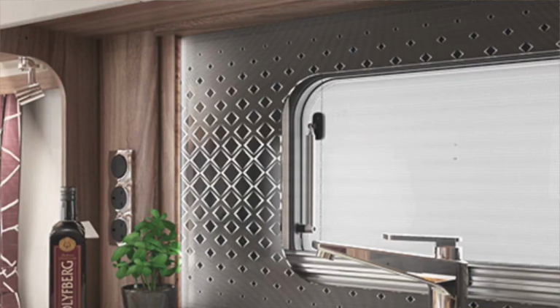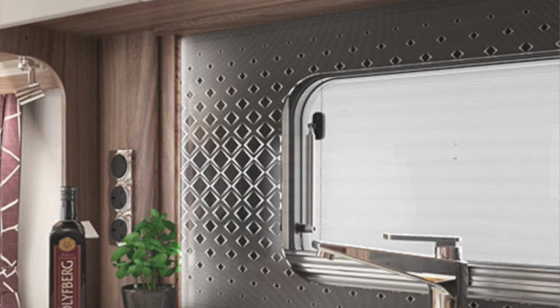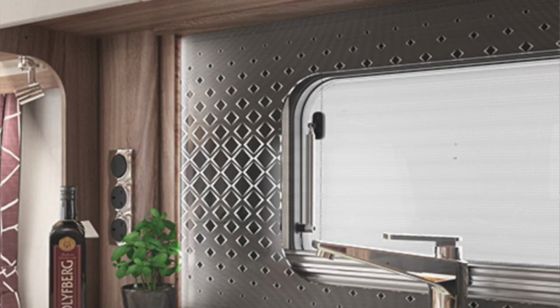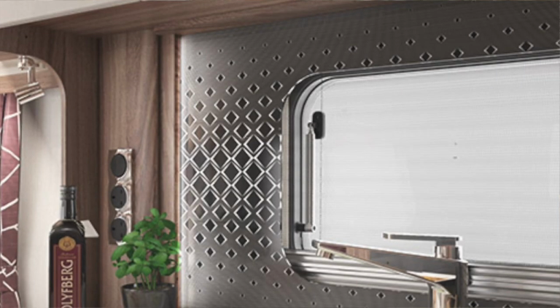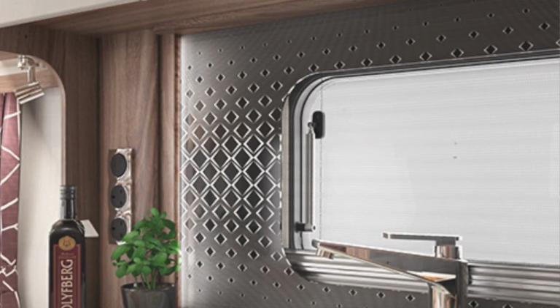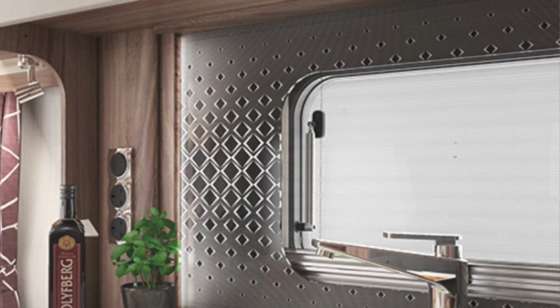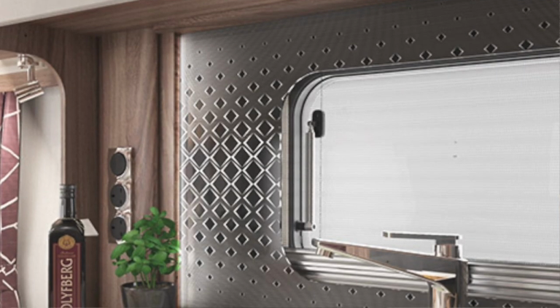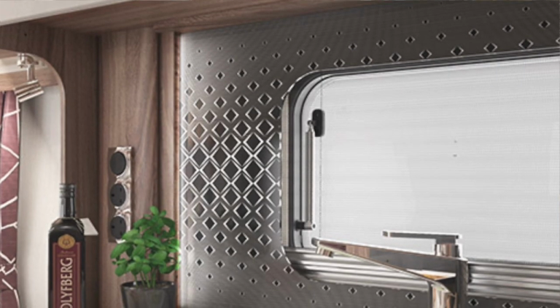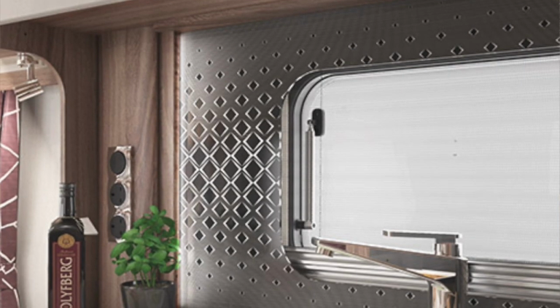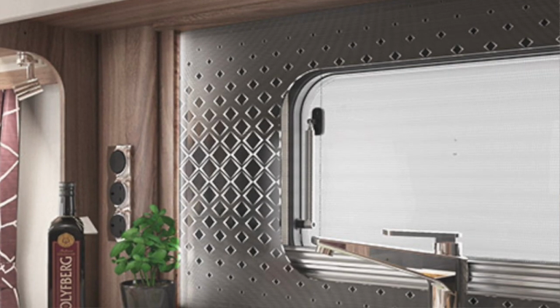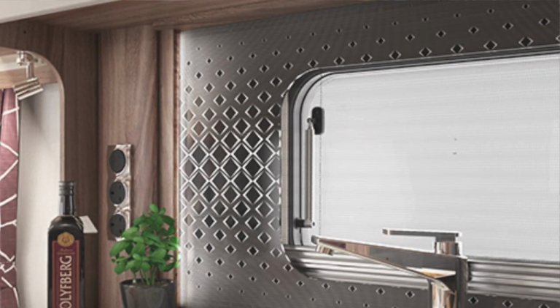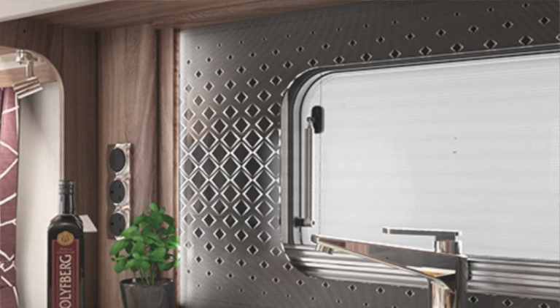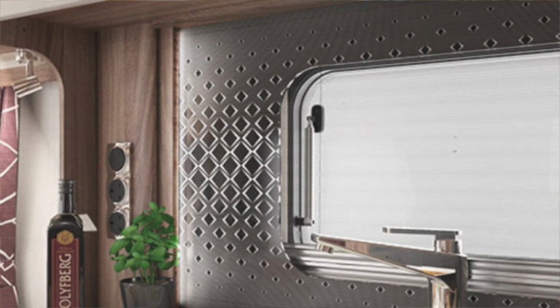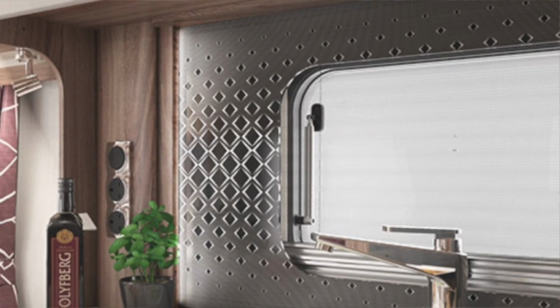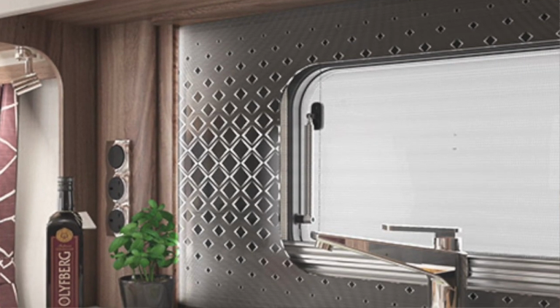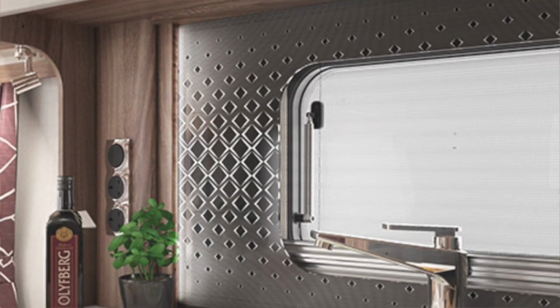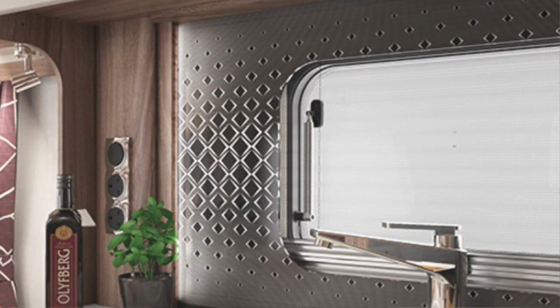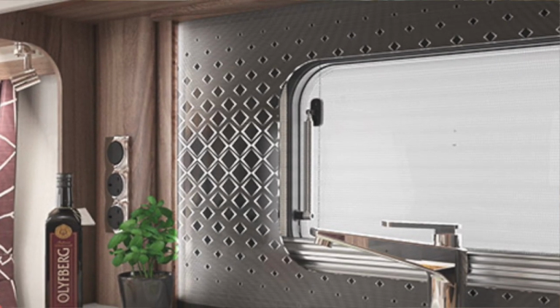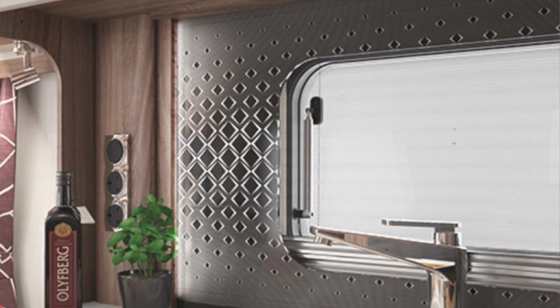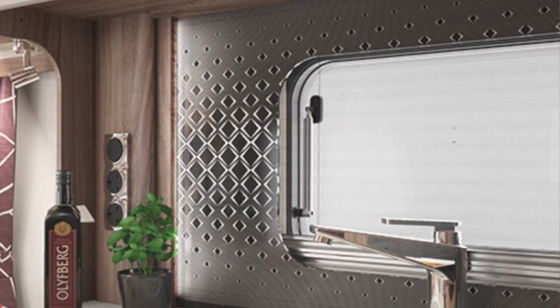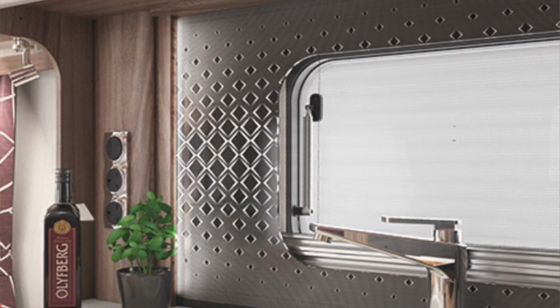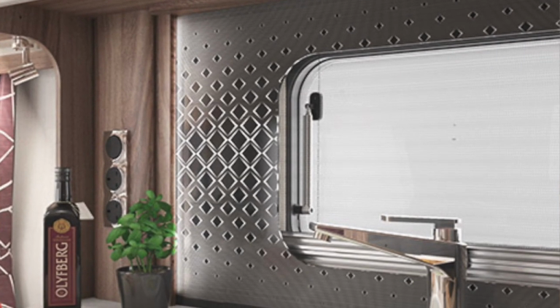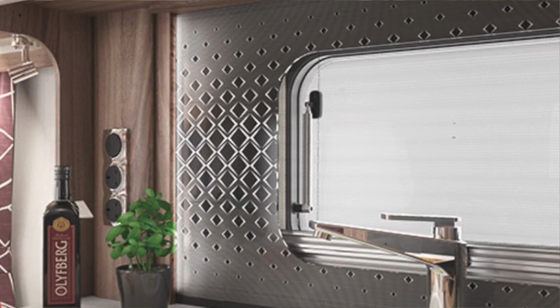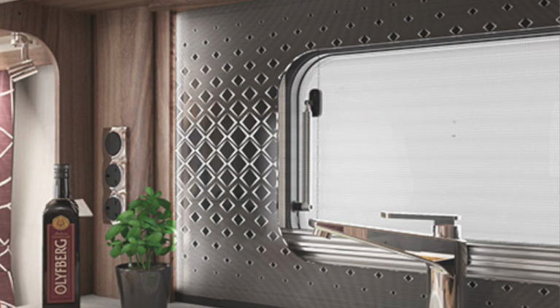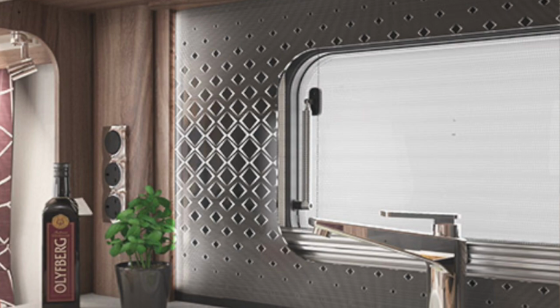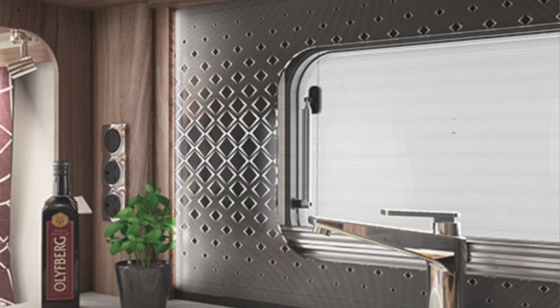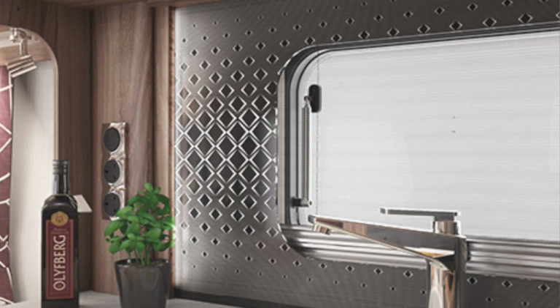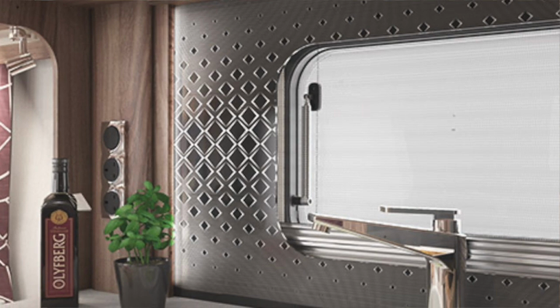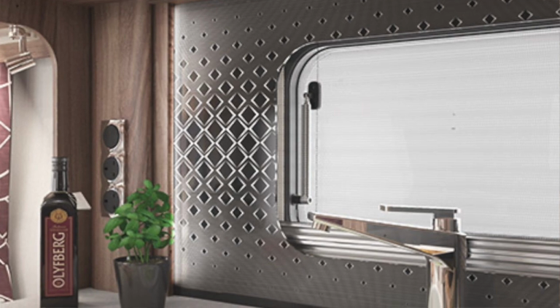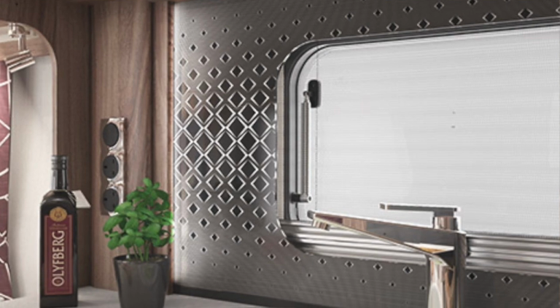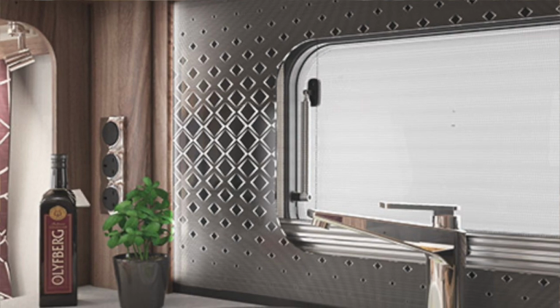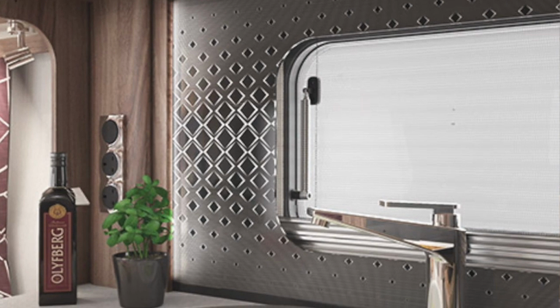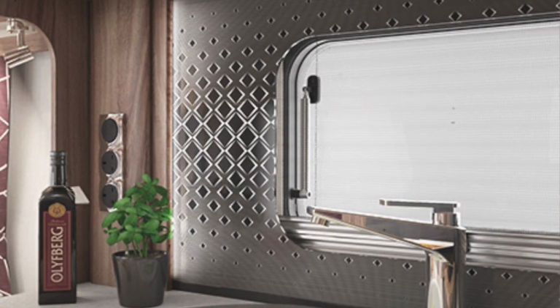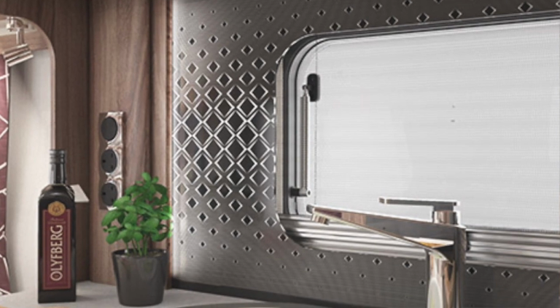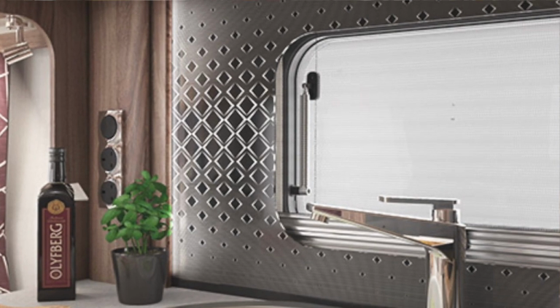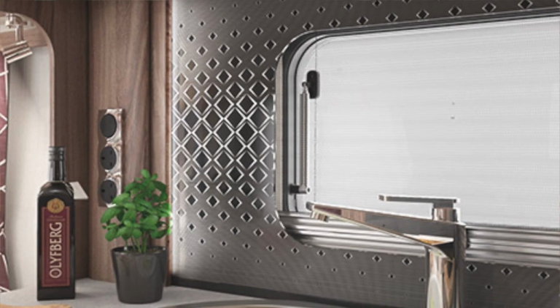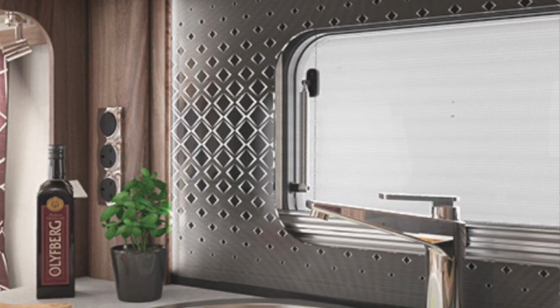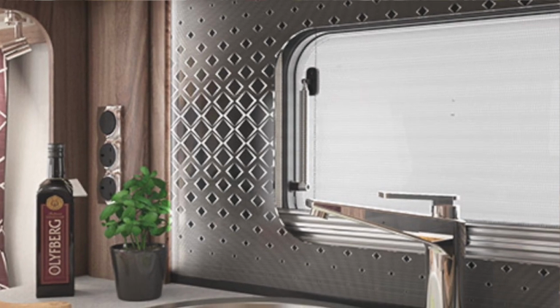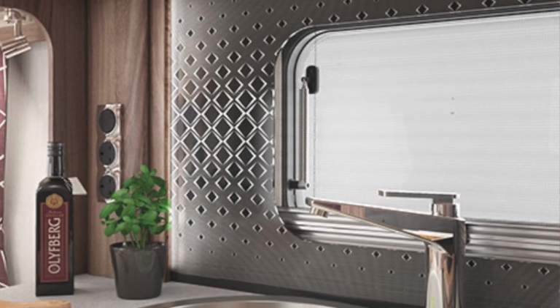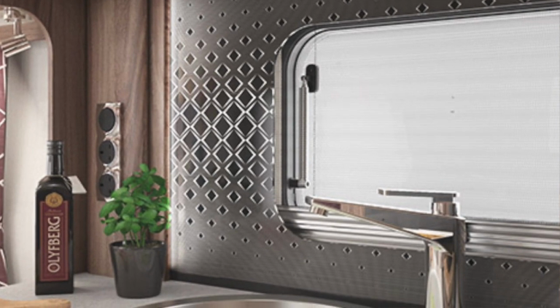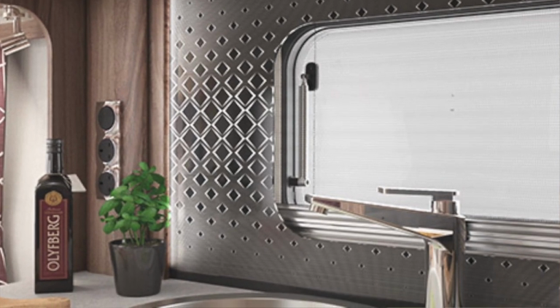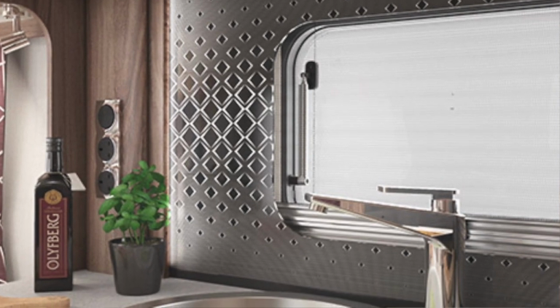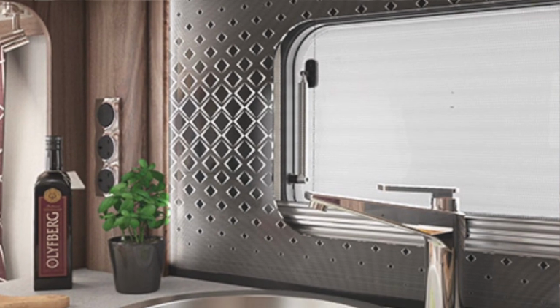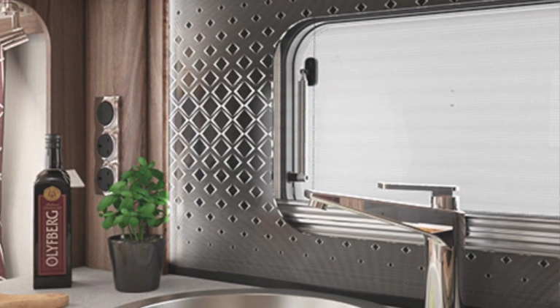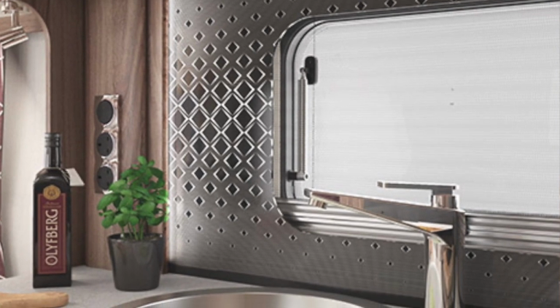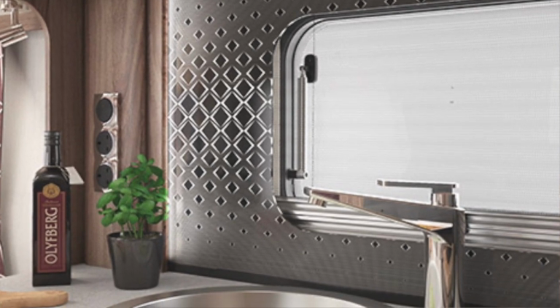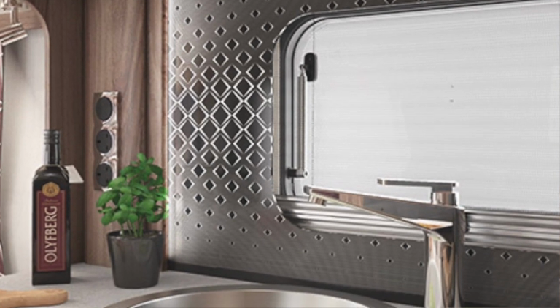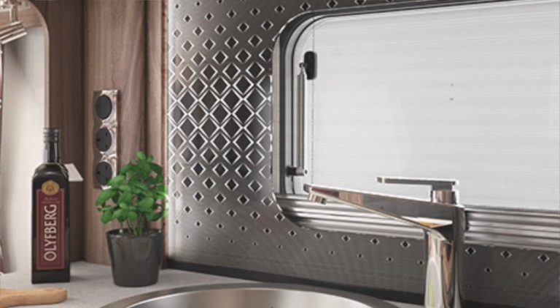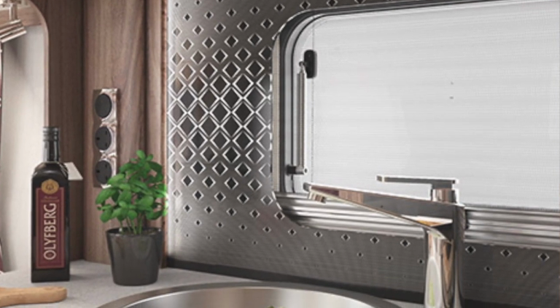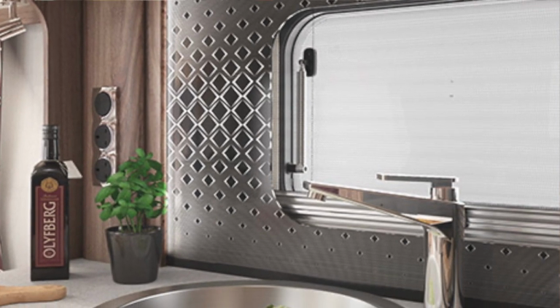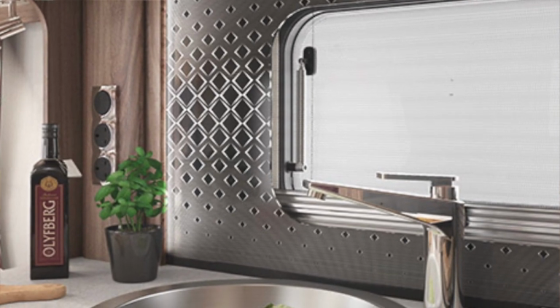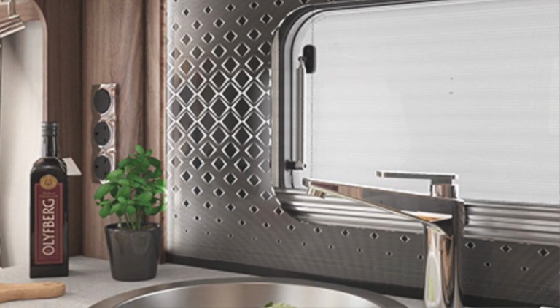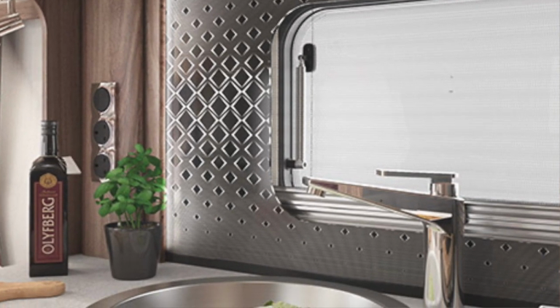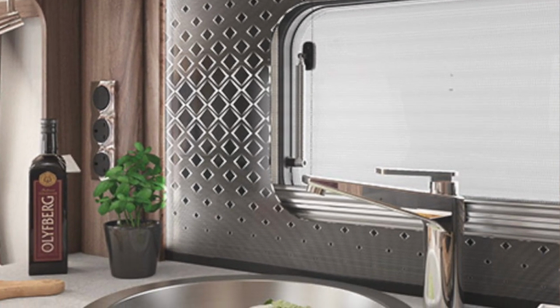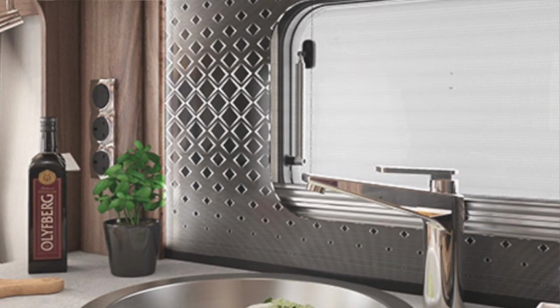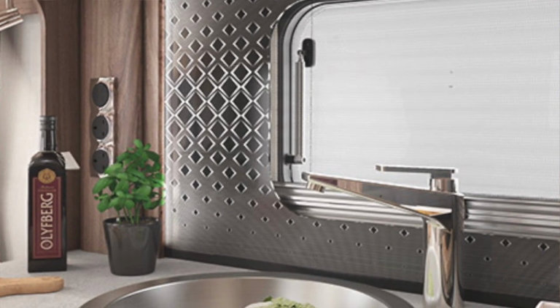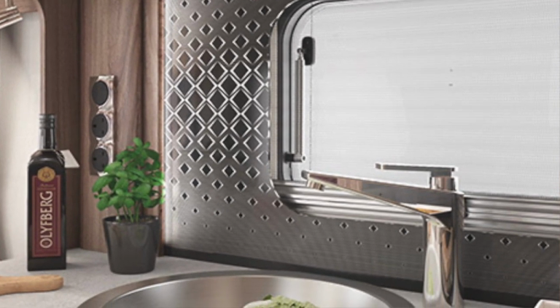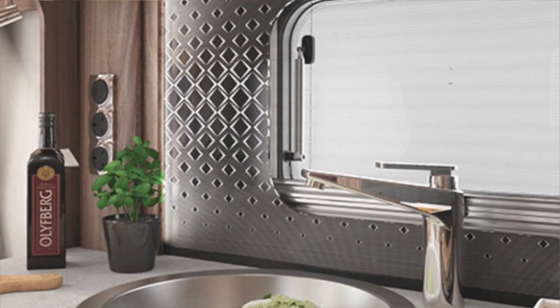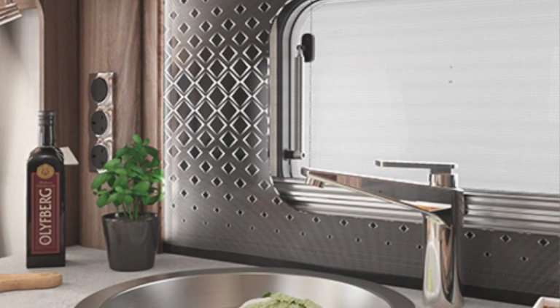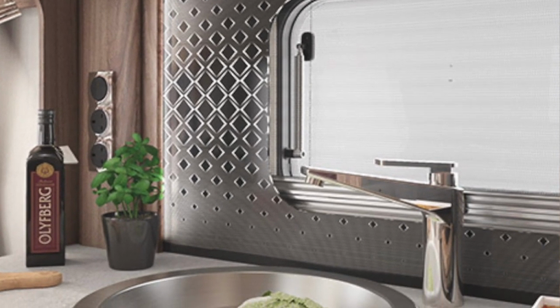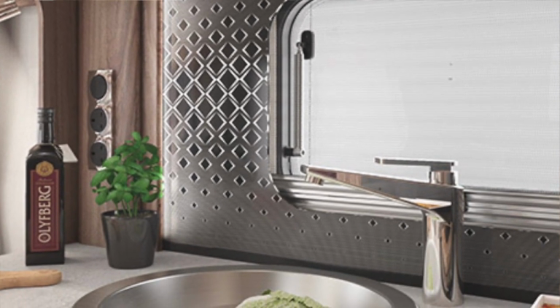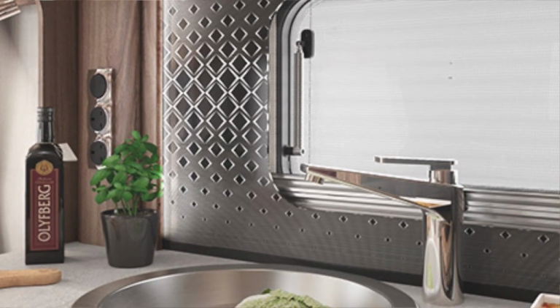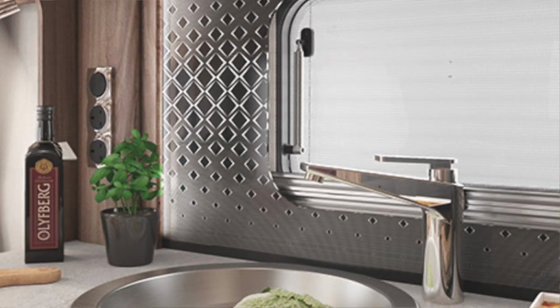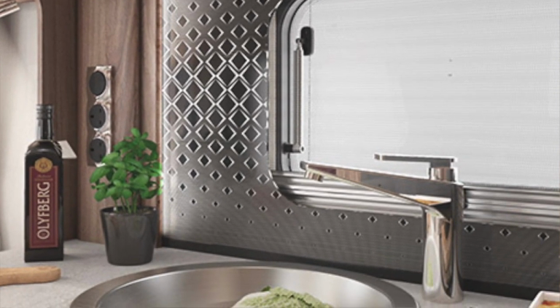The rear of the kitchen area features an illuminated splashback which is easy to wipe down and keep clean.